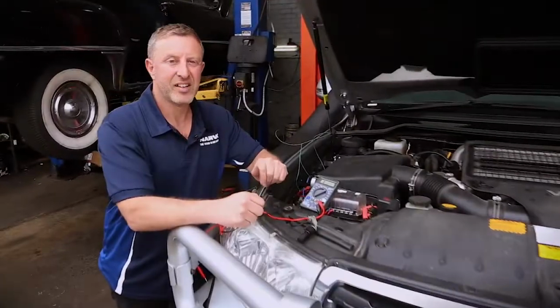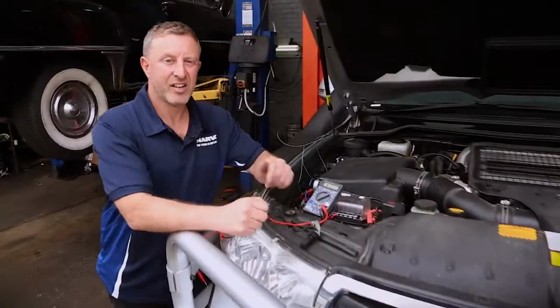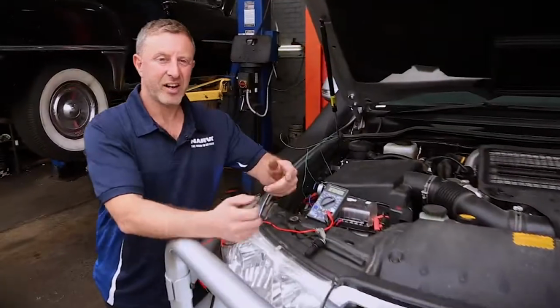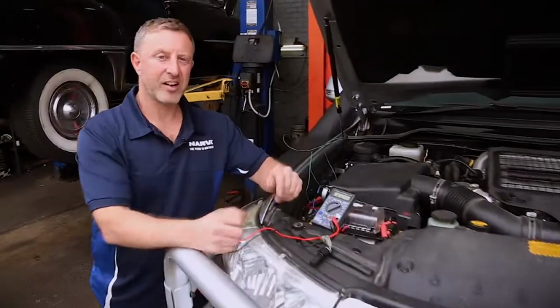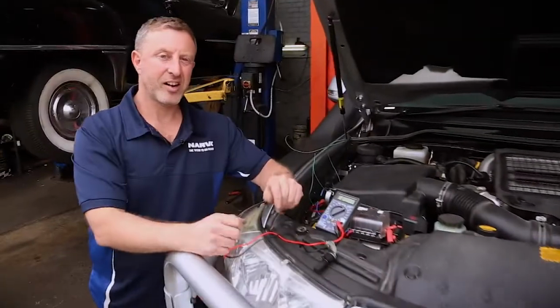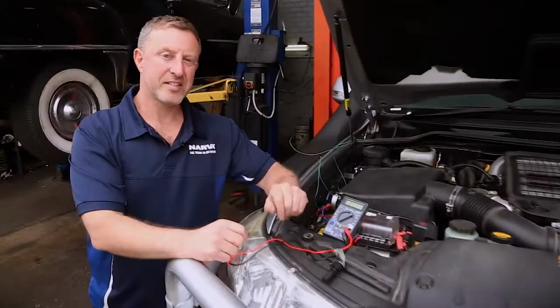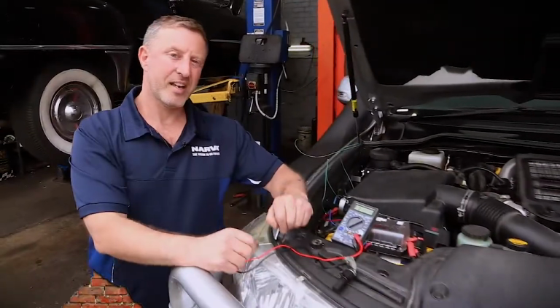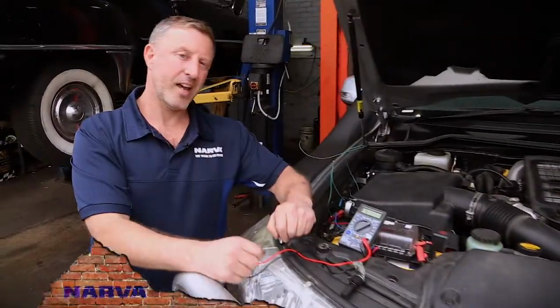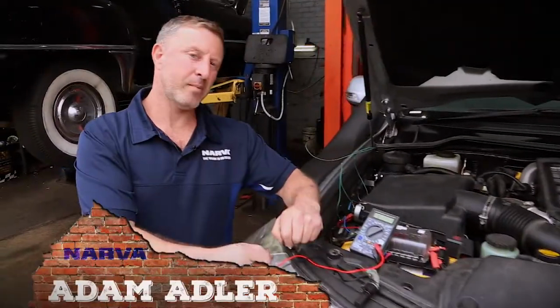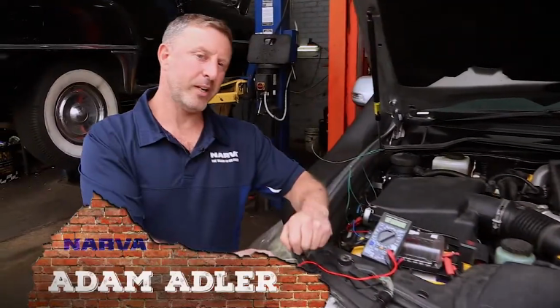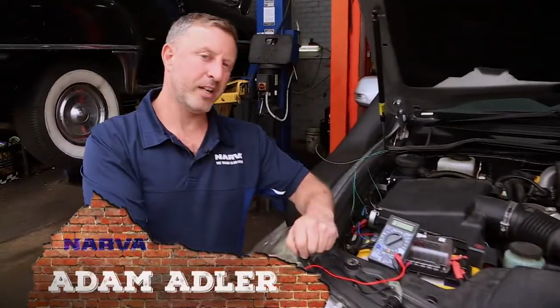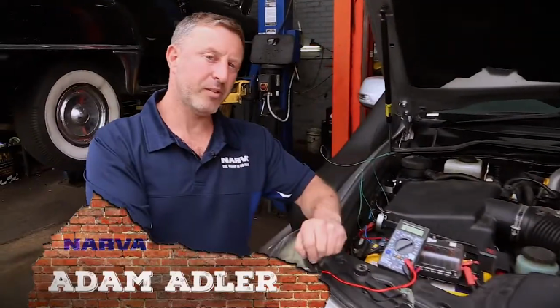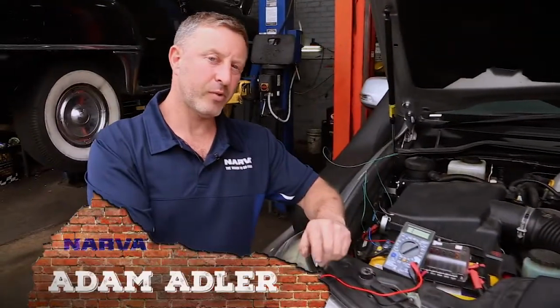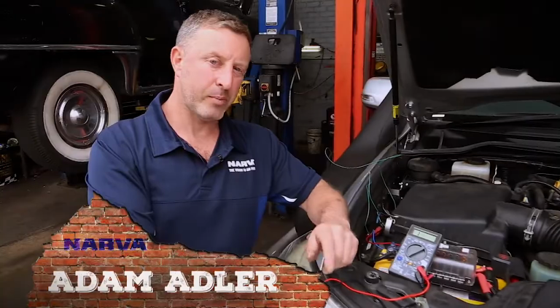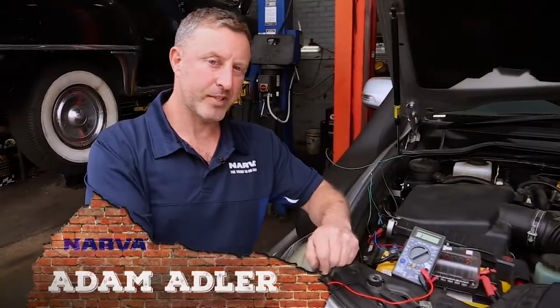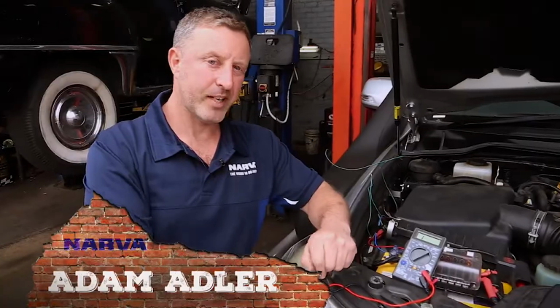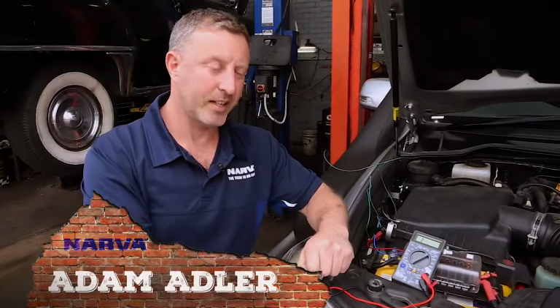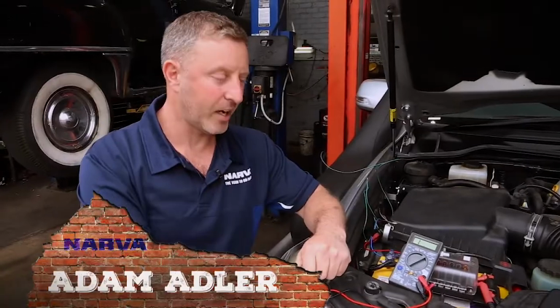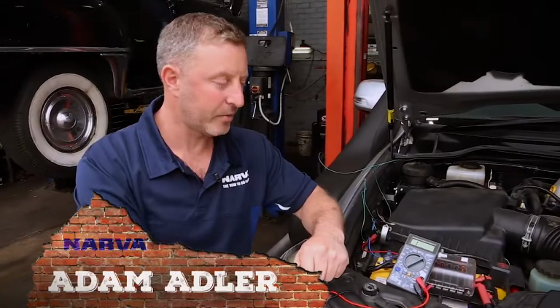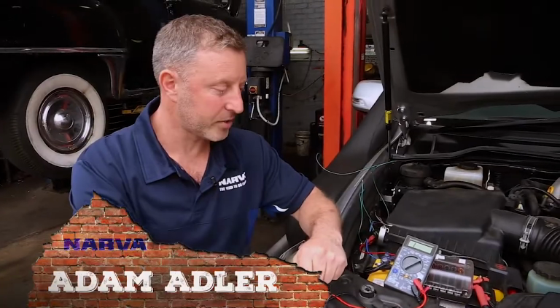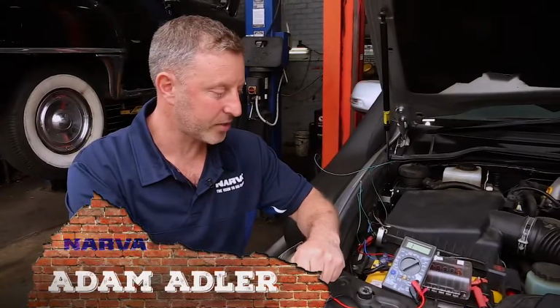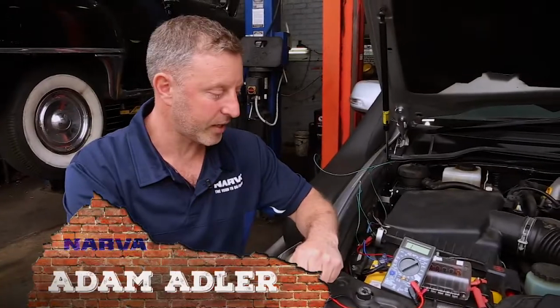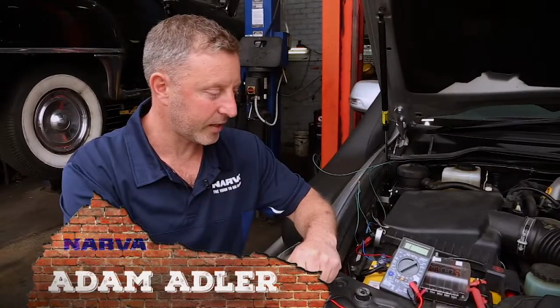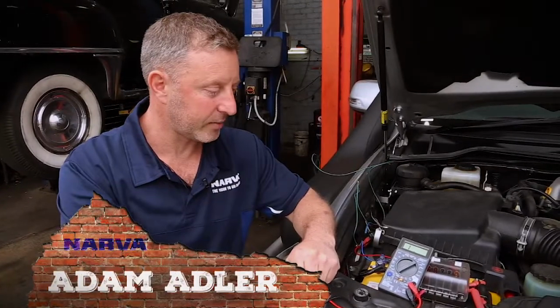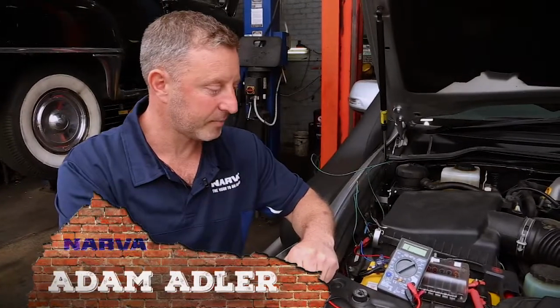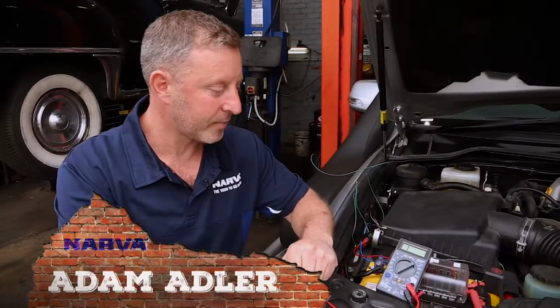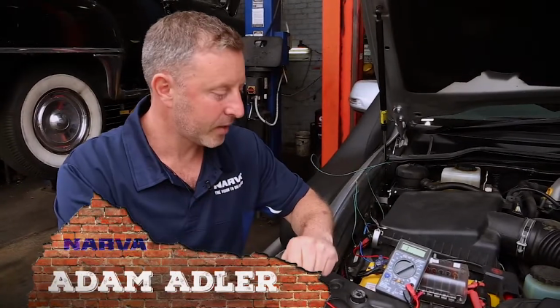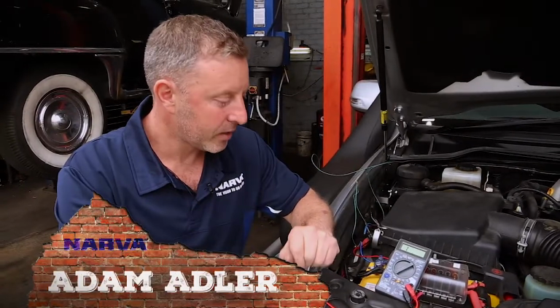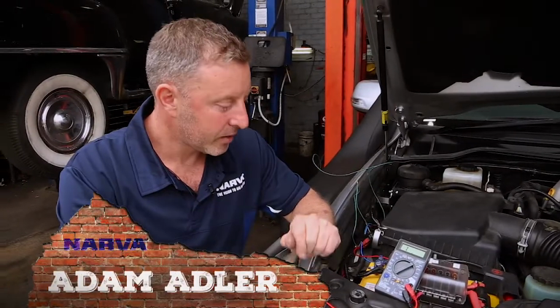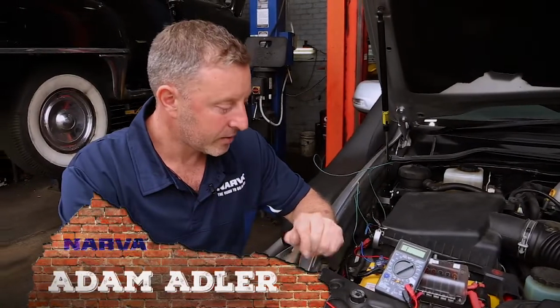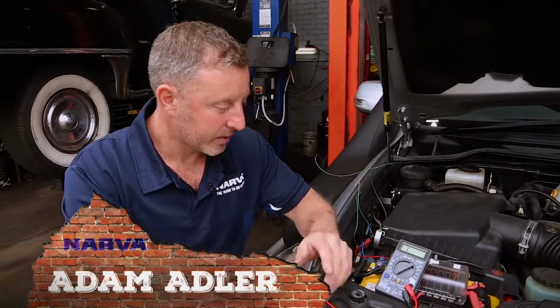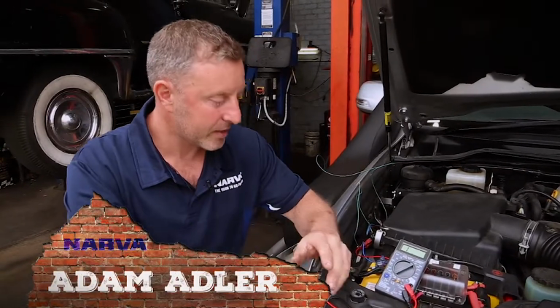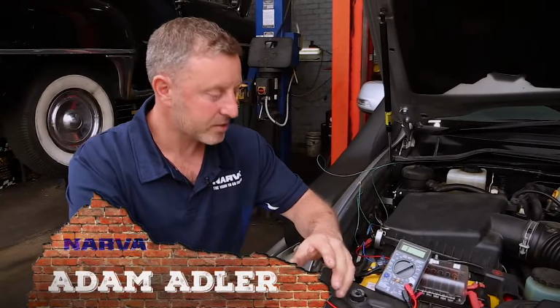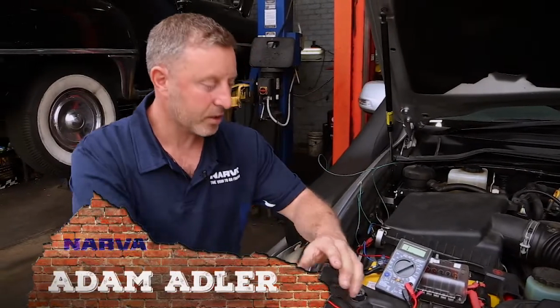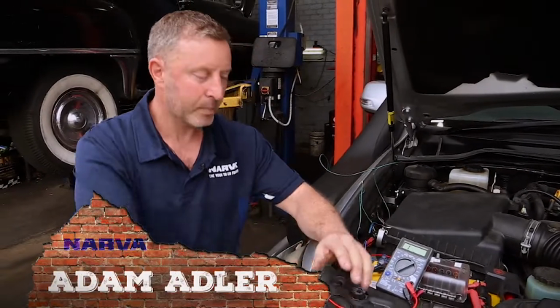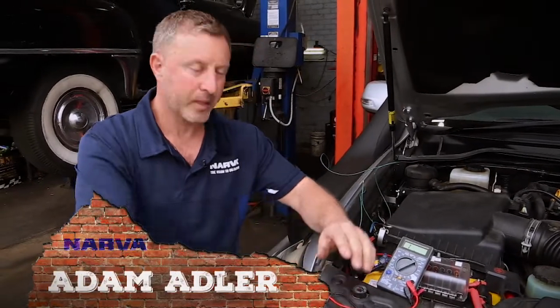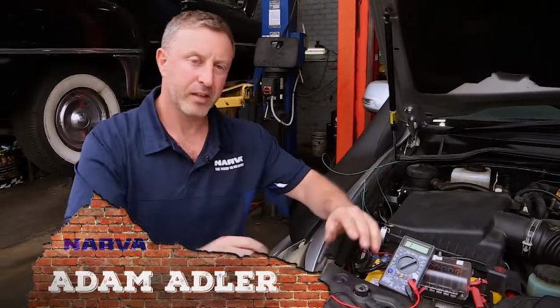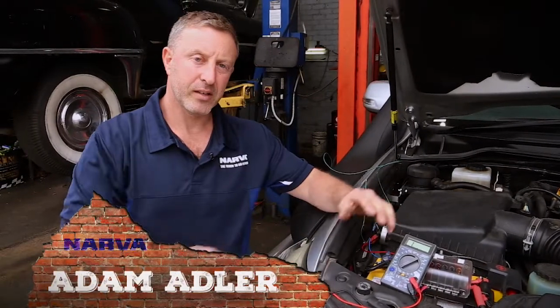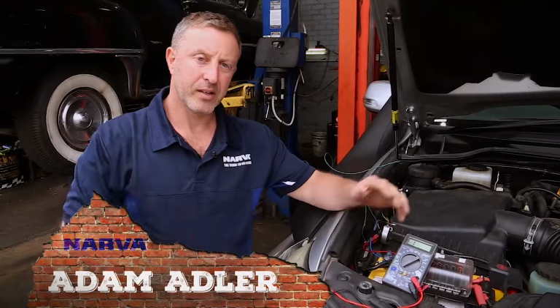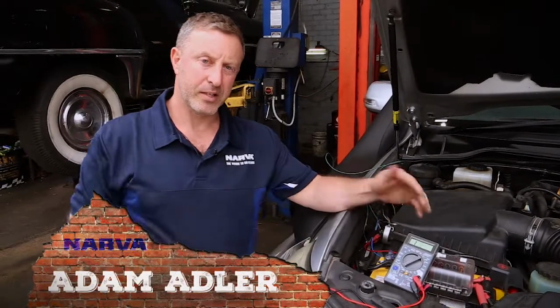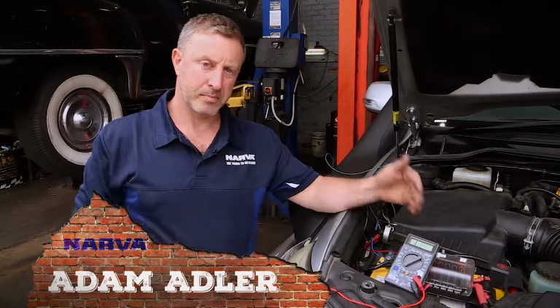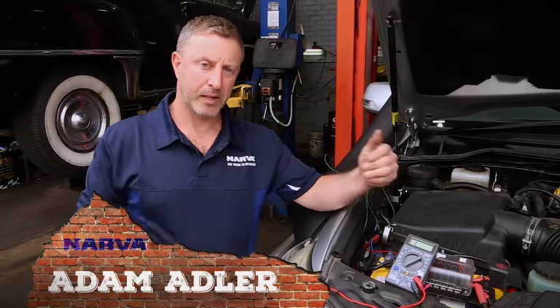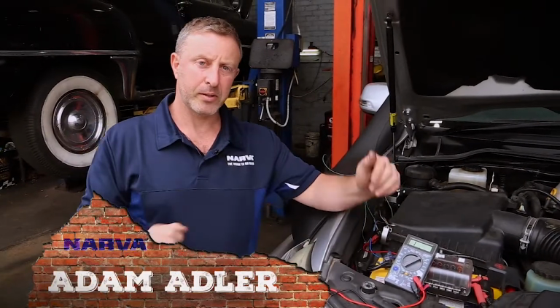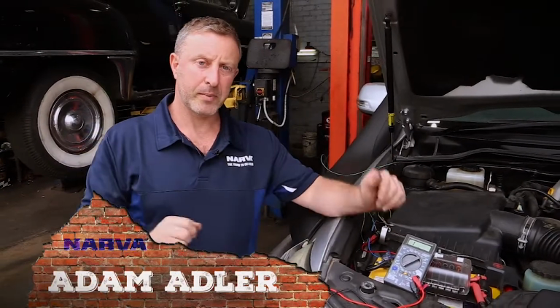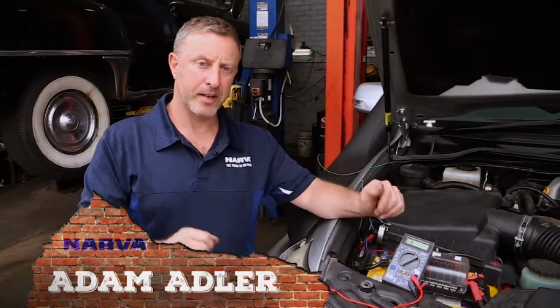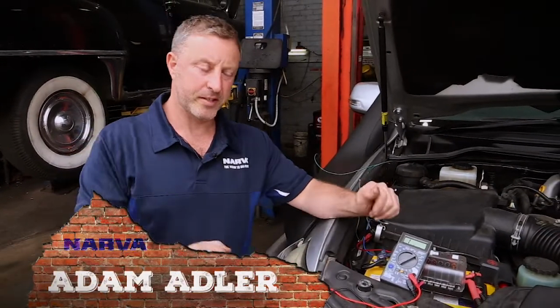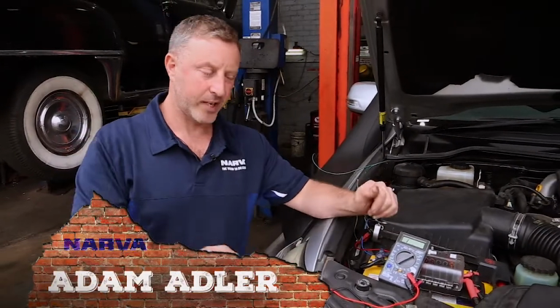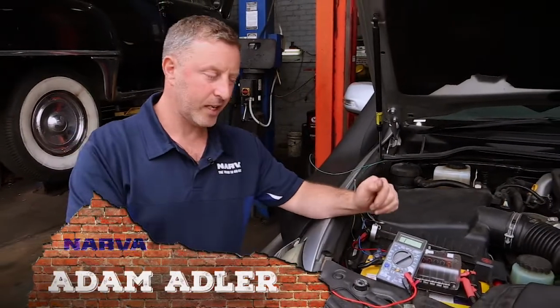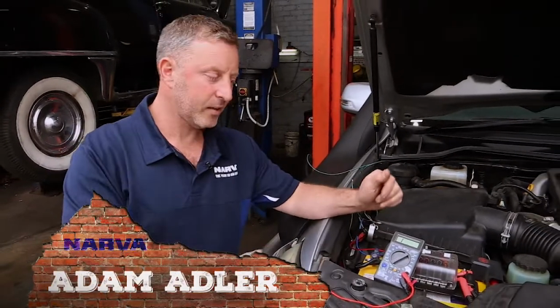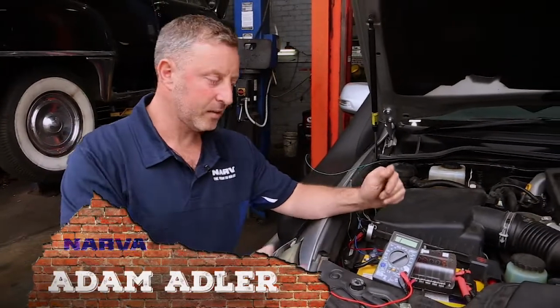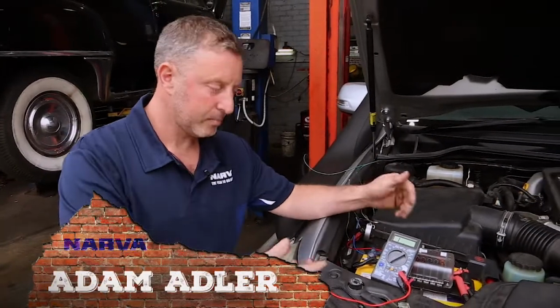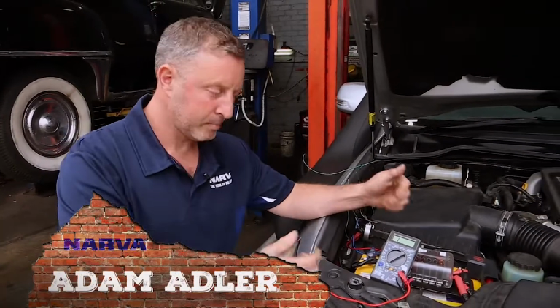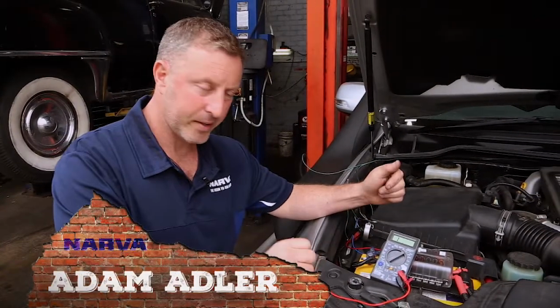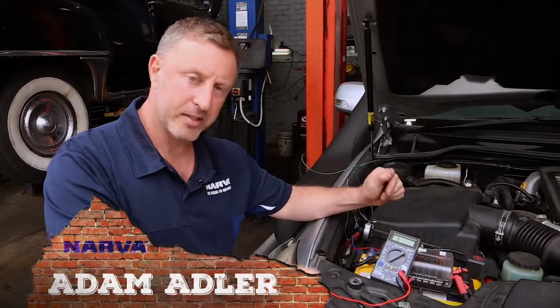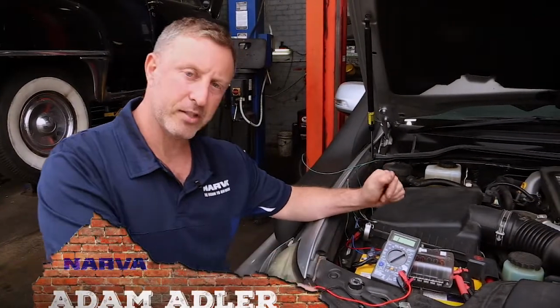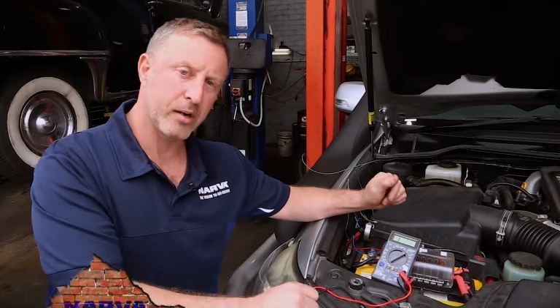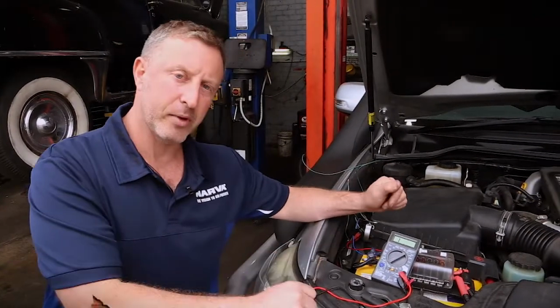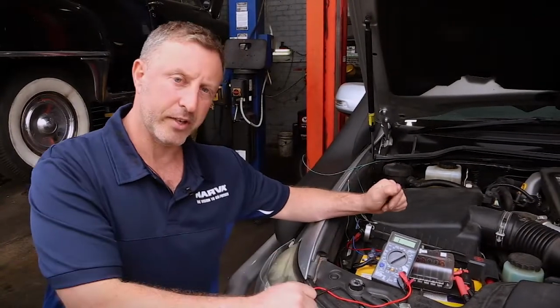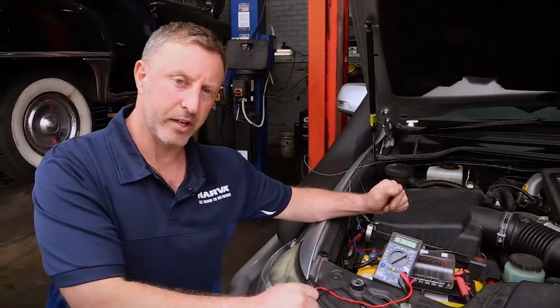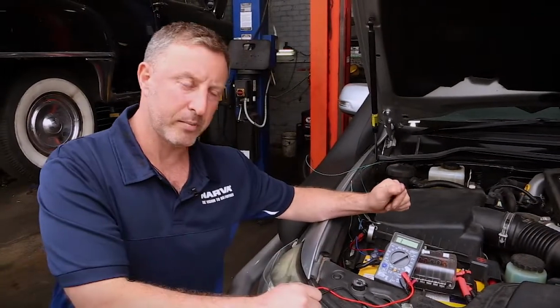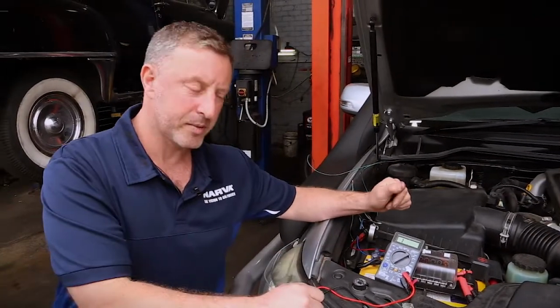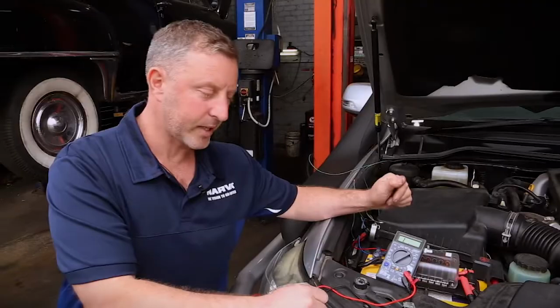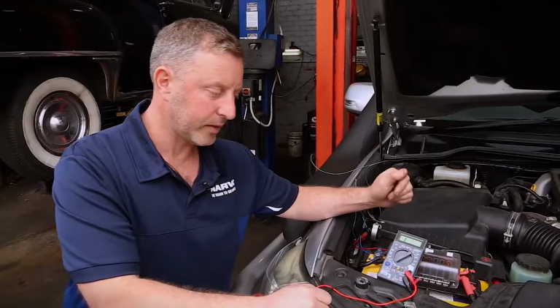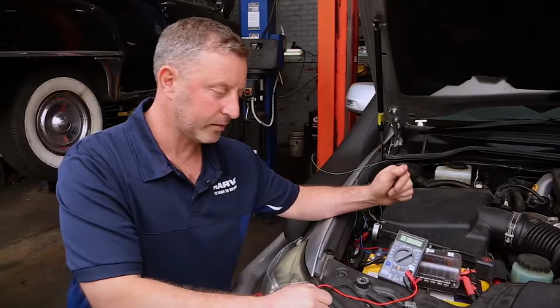Hi guys, Adam here representing NAVA Australia. Today's topic is multimeters again, but this time on the ohm scale.